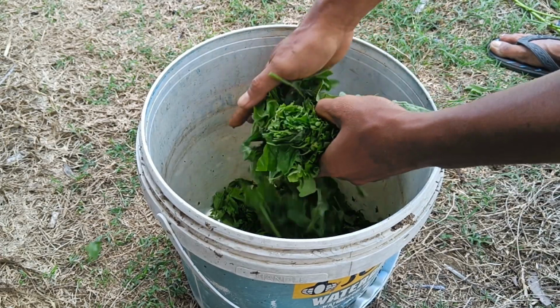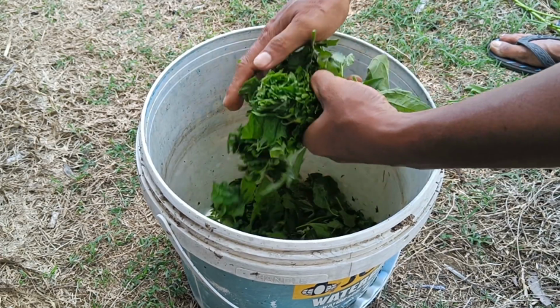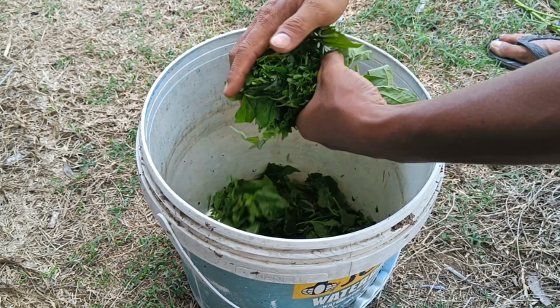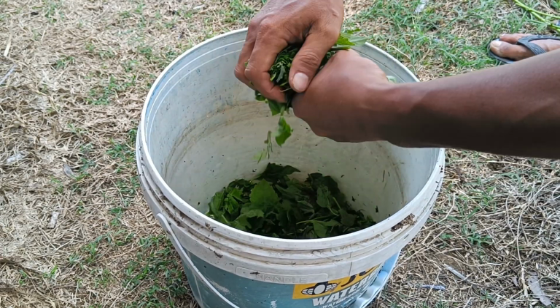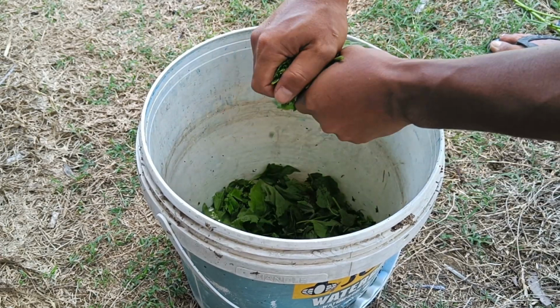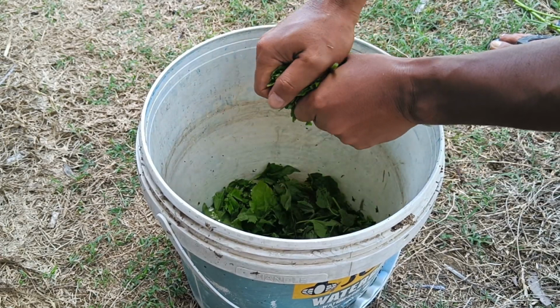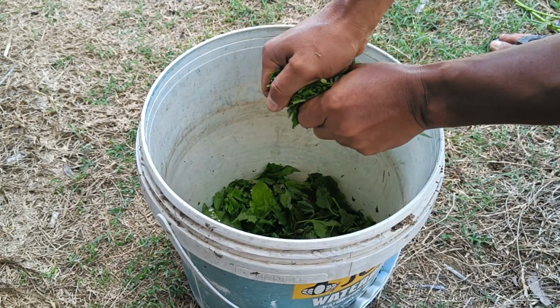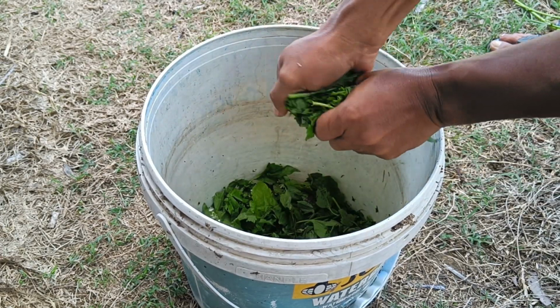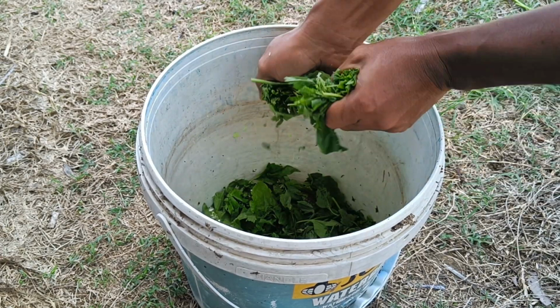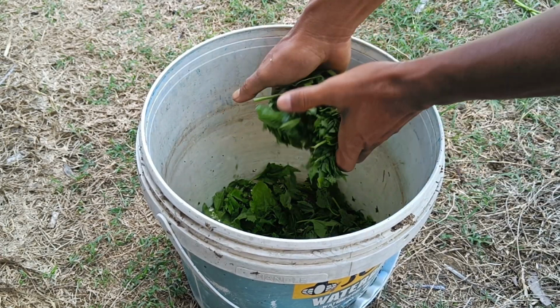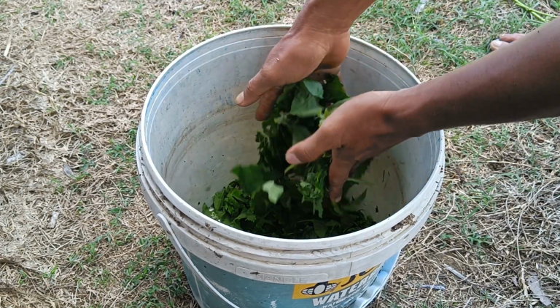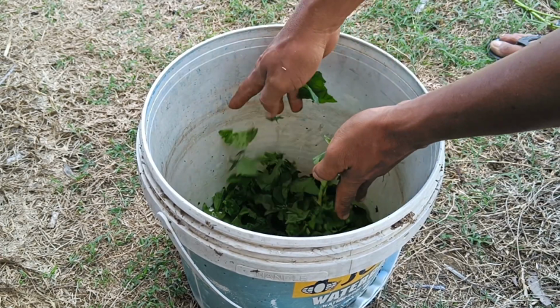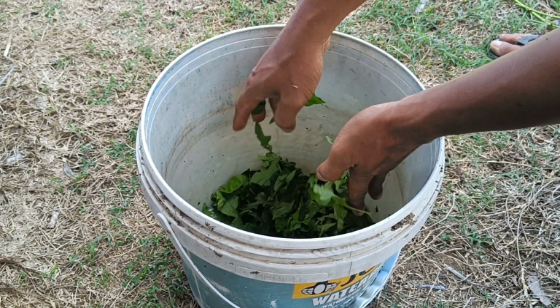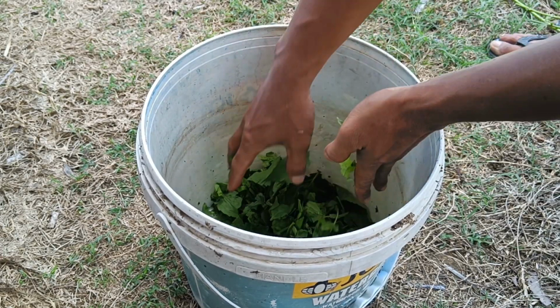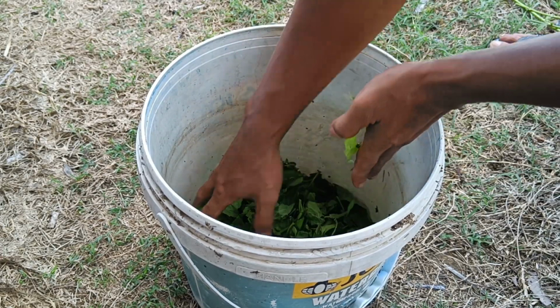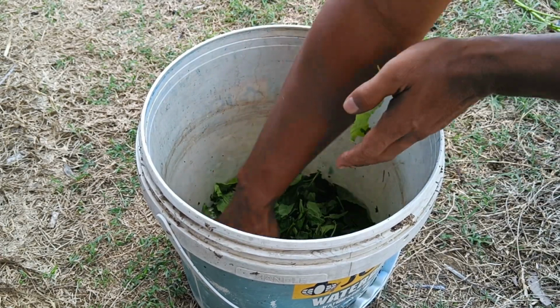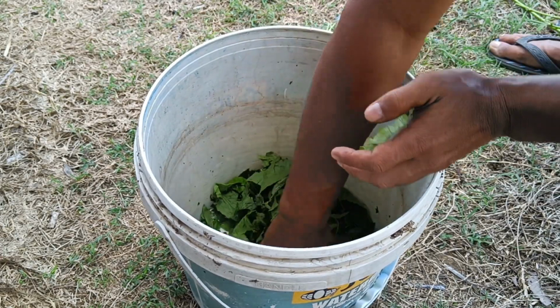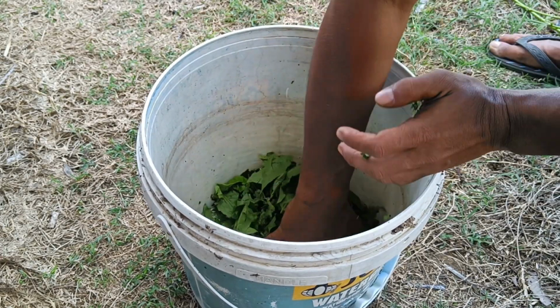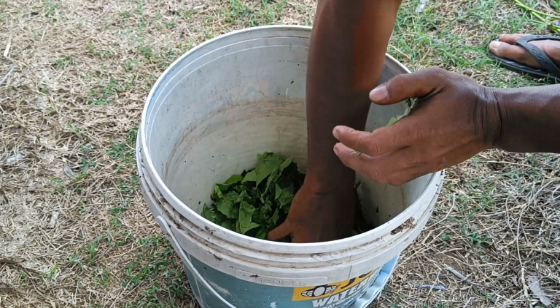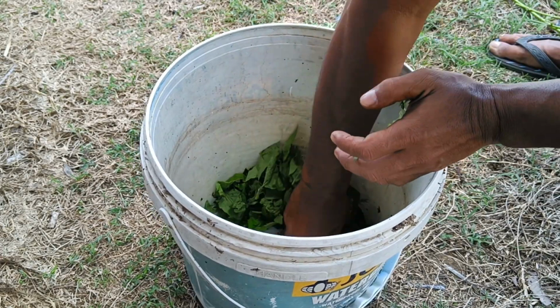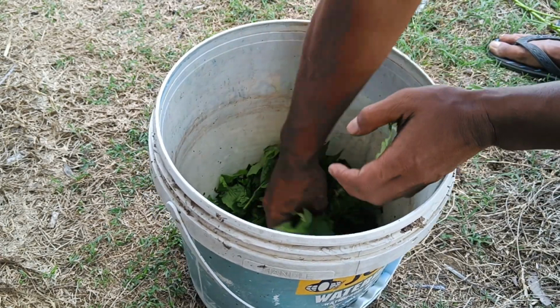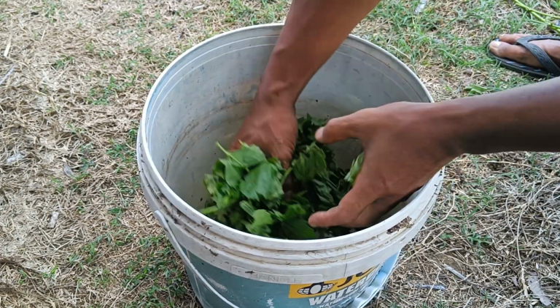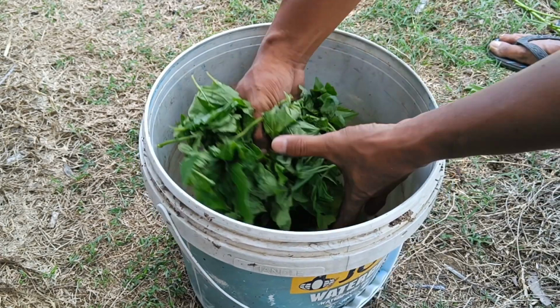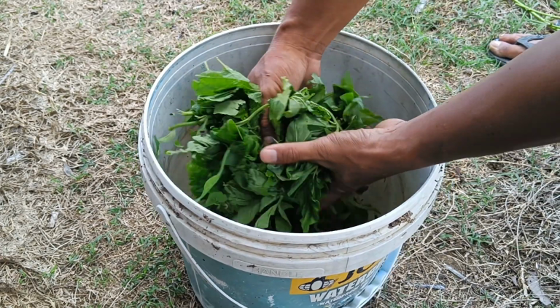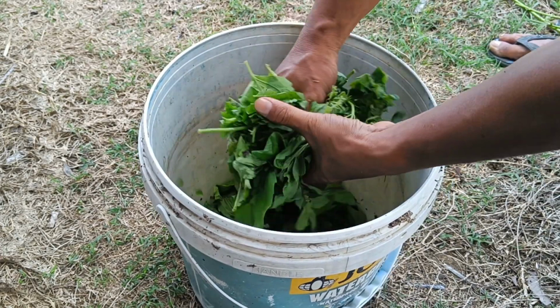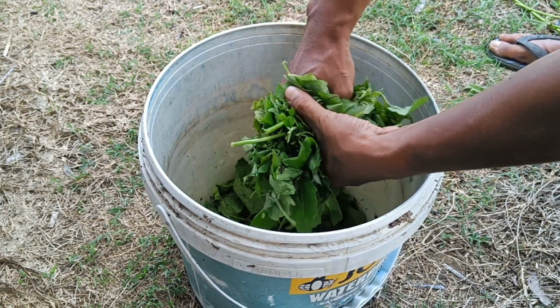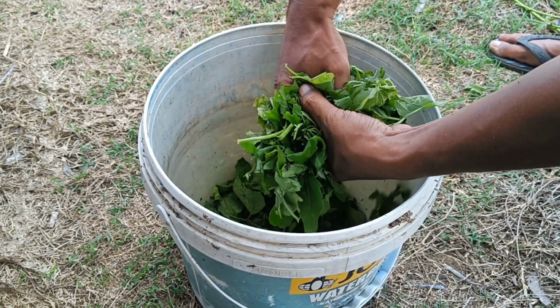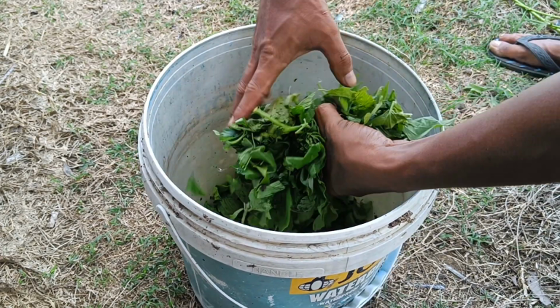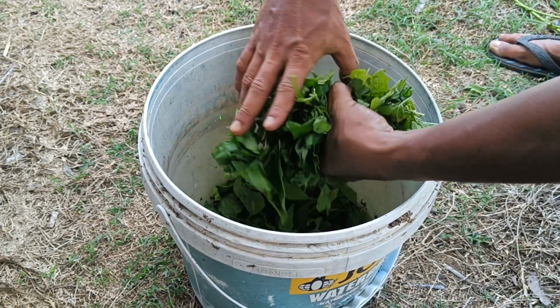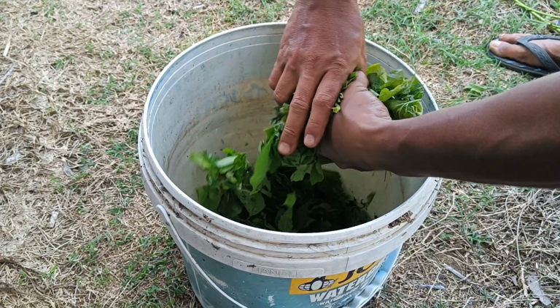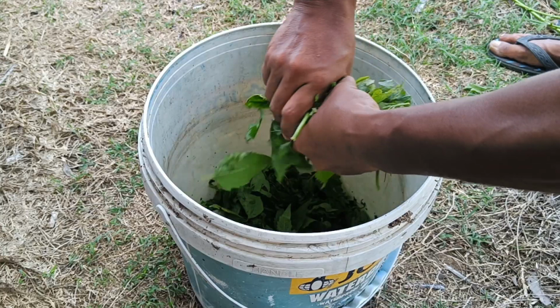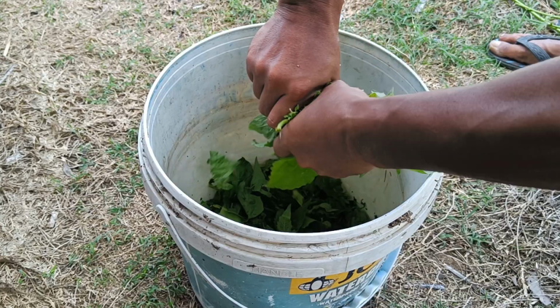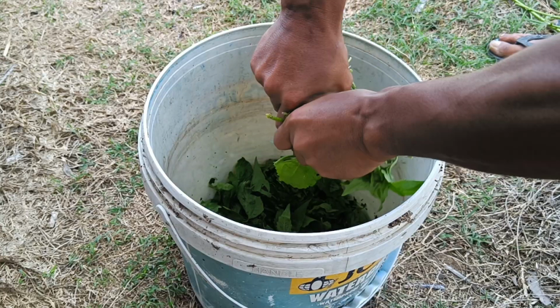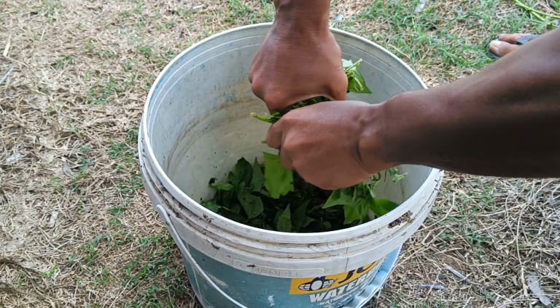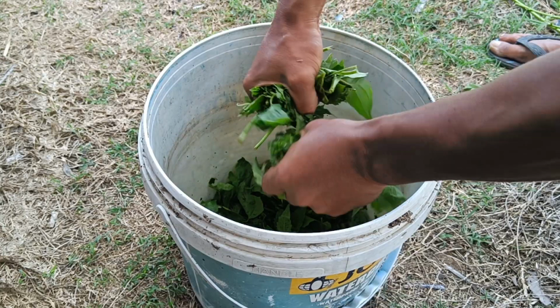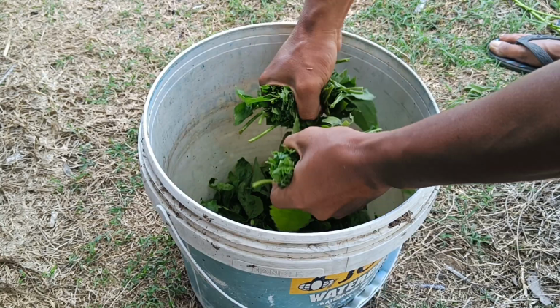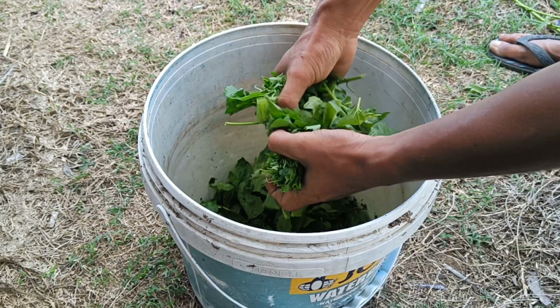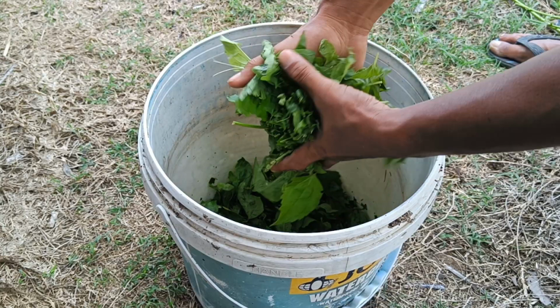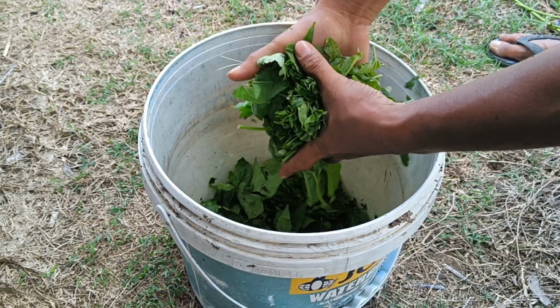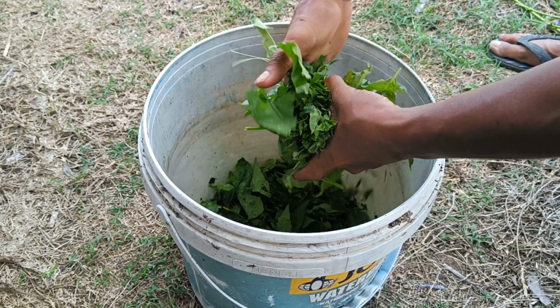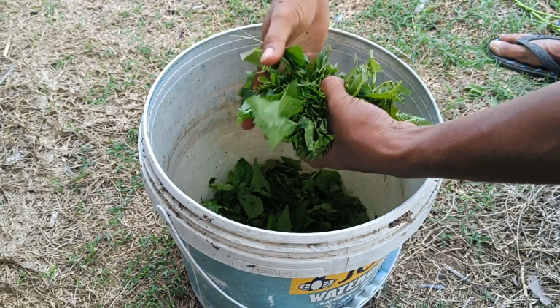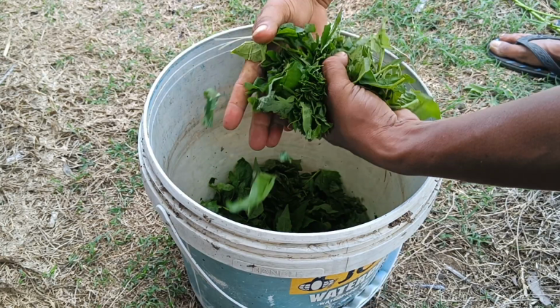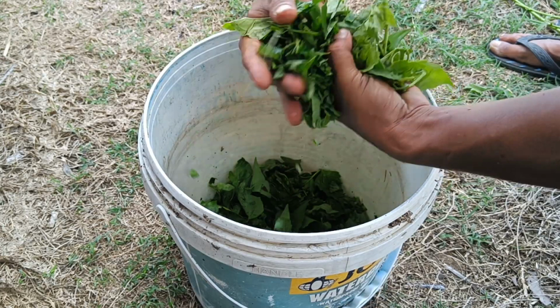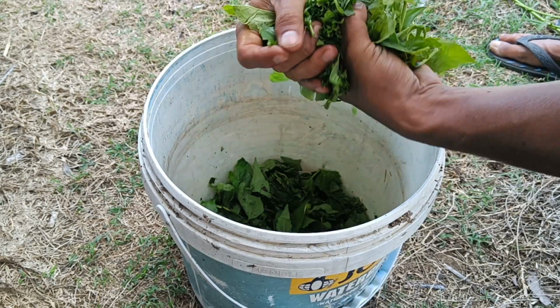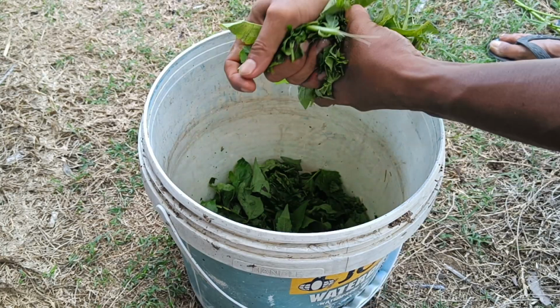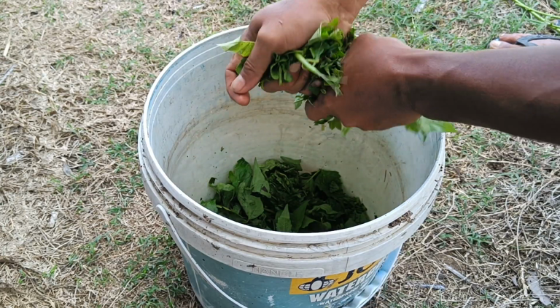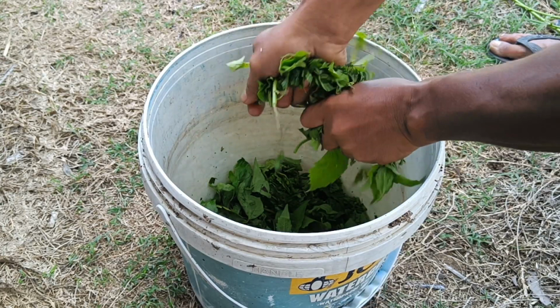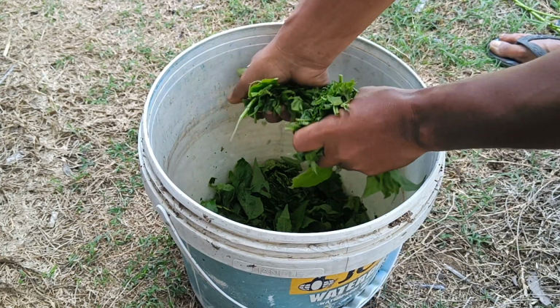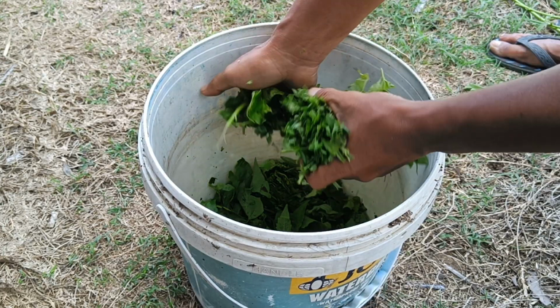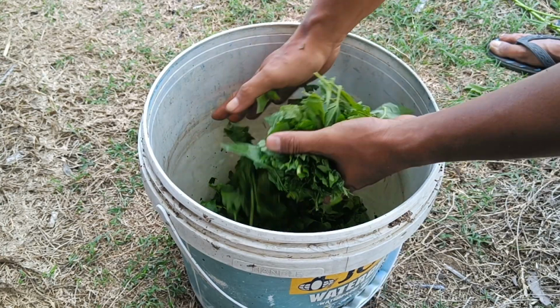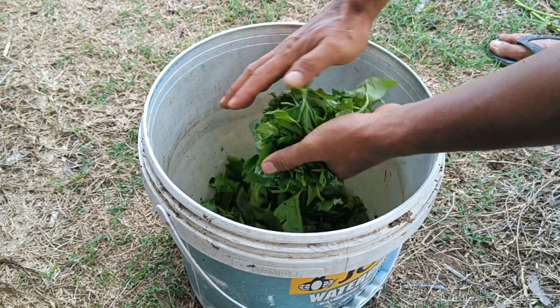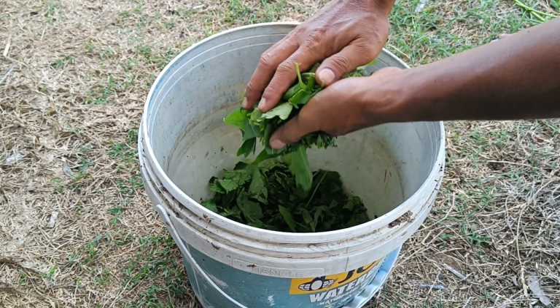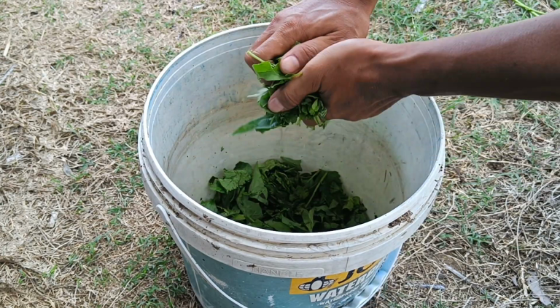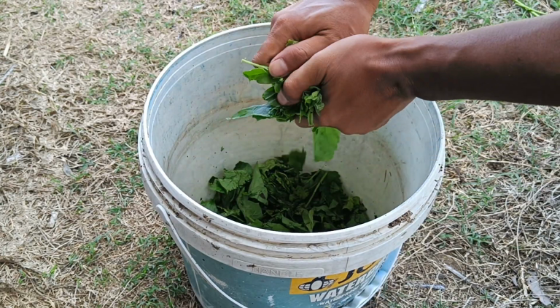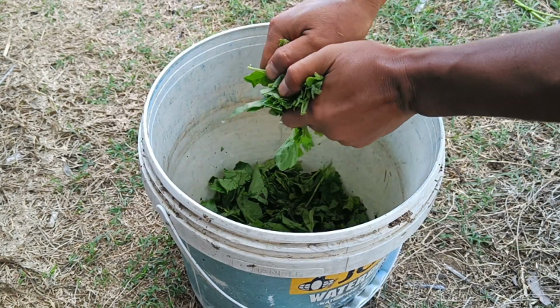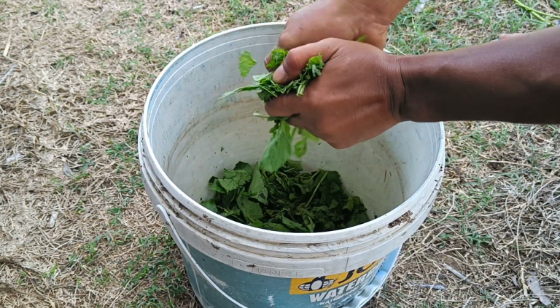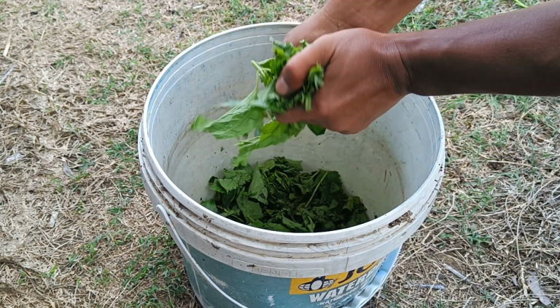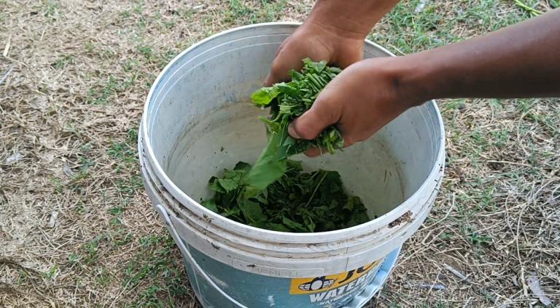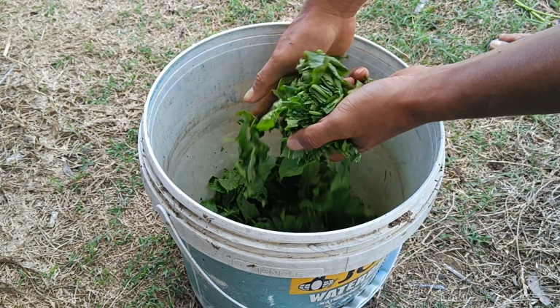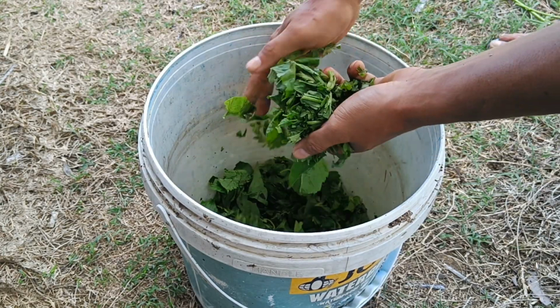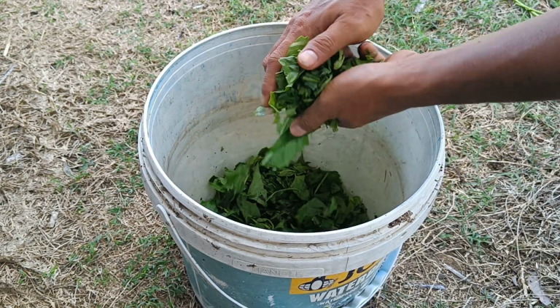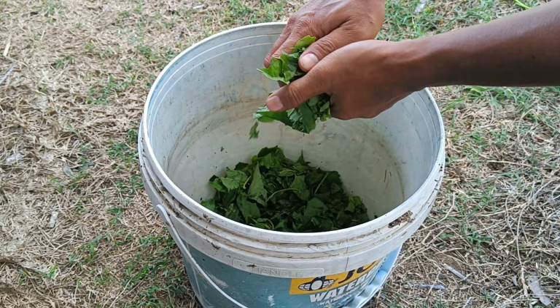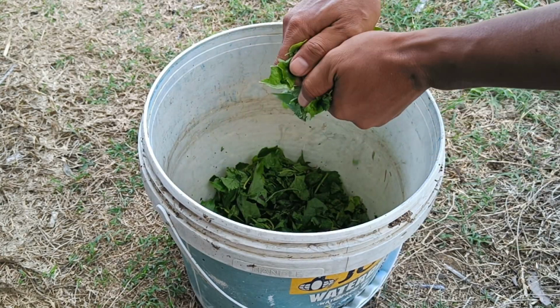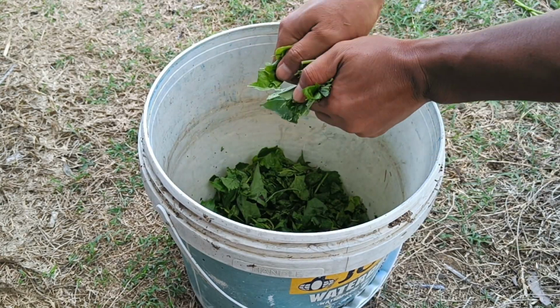You can also add dried animal manure to enrich the nutrients. Step 3 – Fermentation: Place the mixture in a large sack, tie it, and store it in a place out of direct sunlight and away from rain for several weeks to ferment.